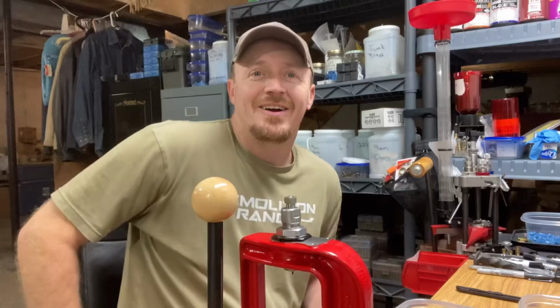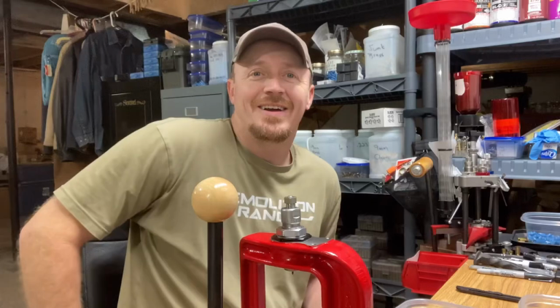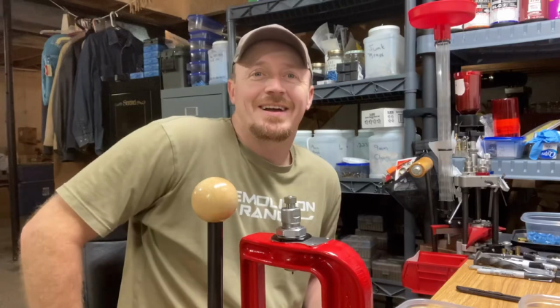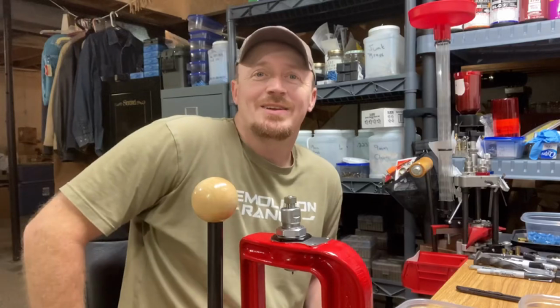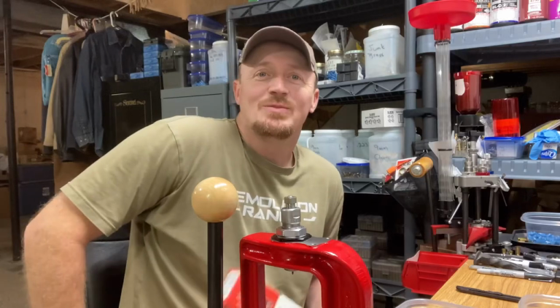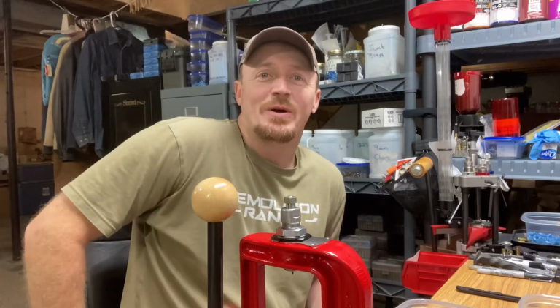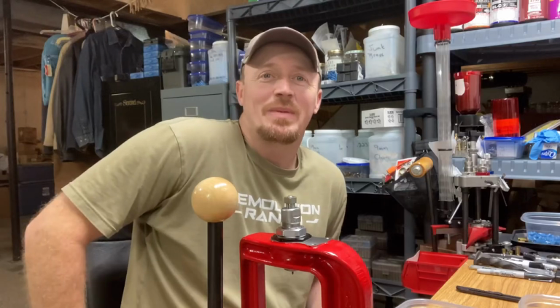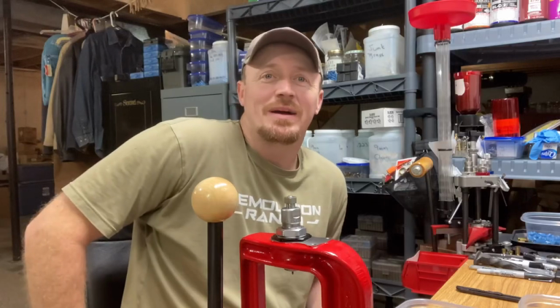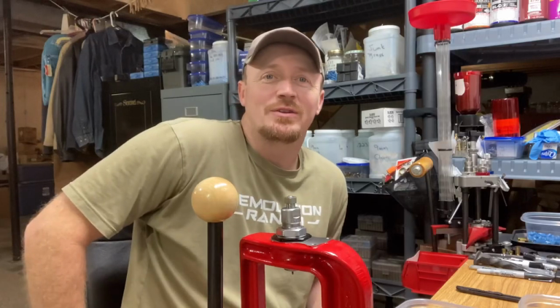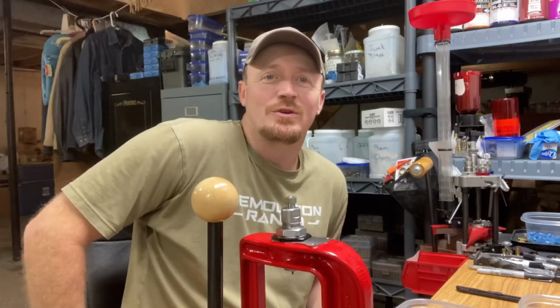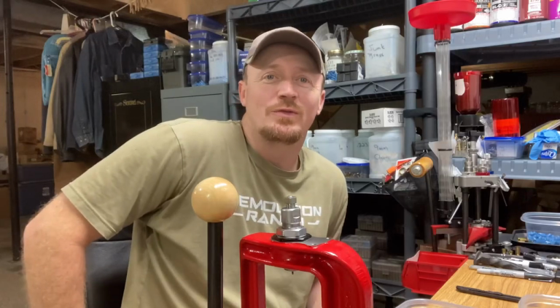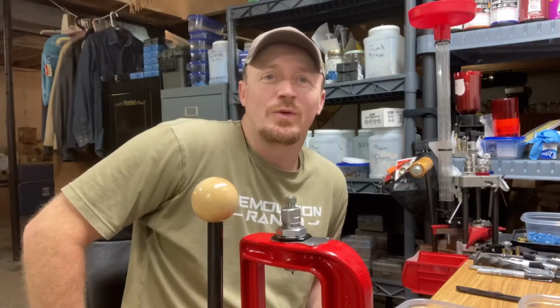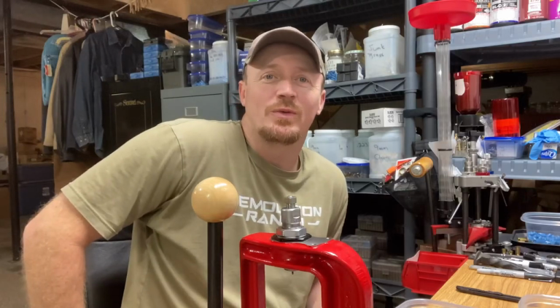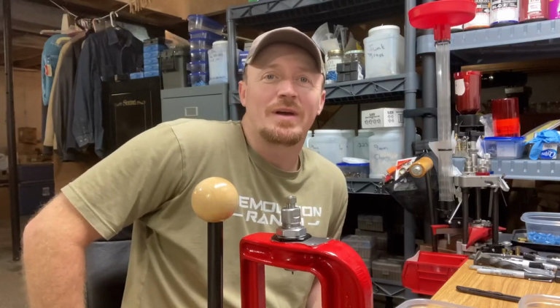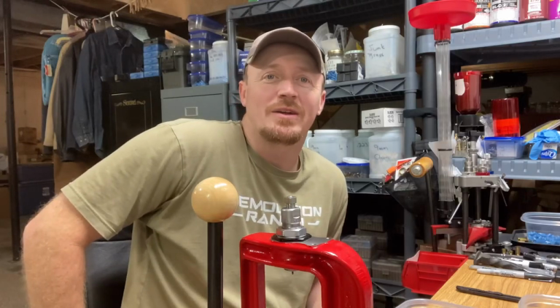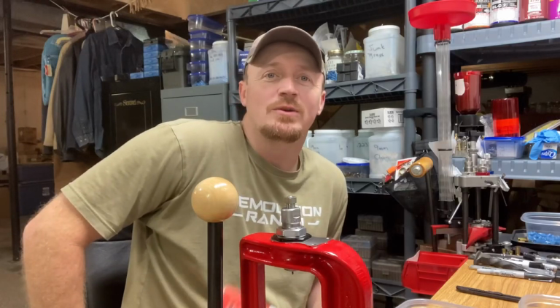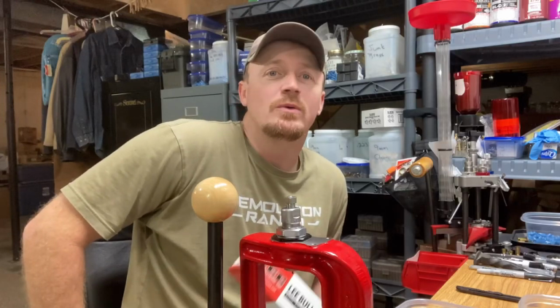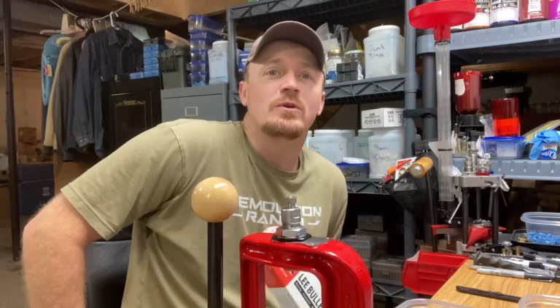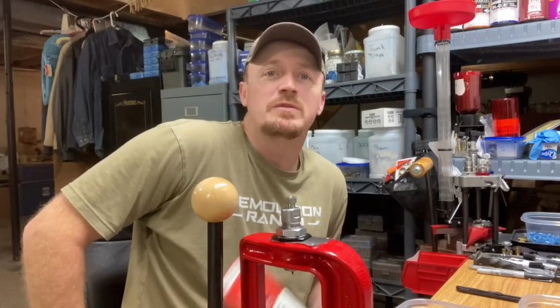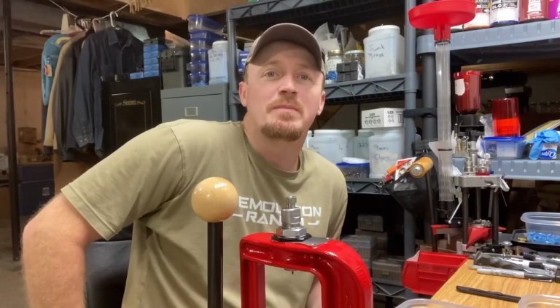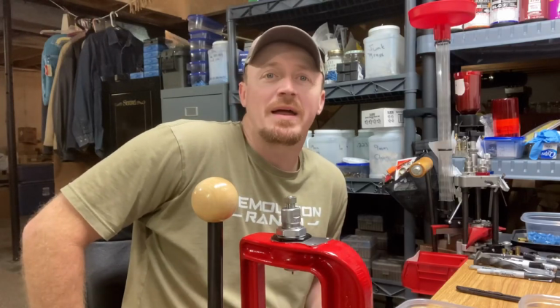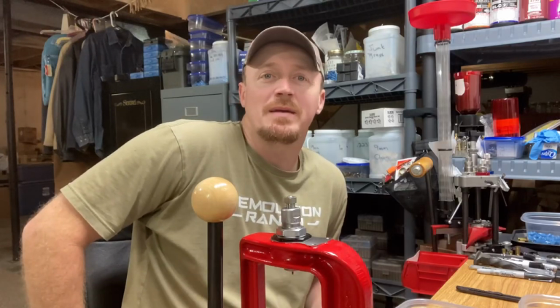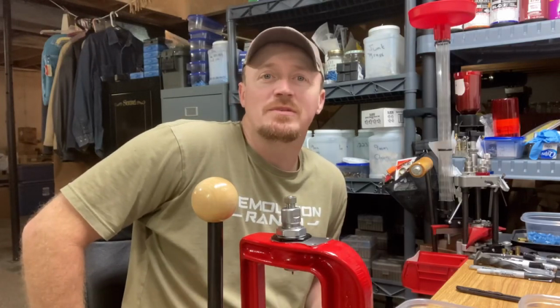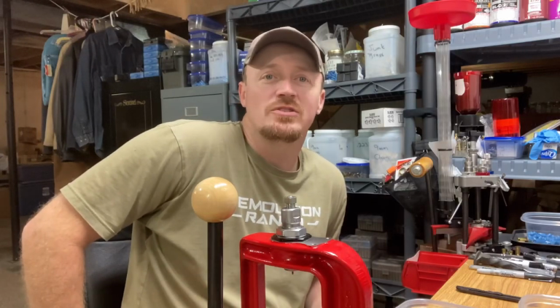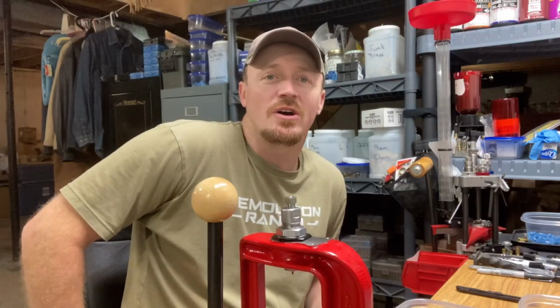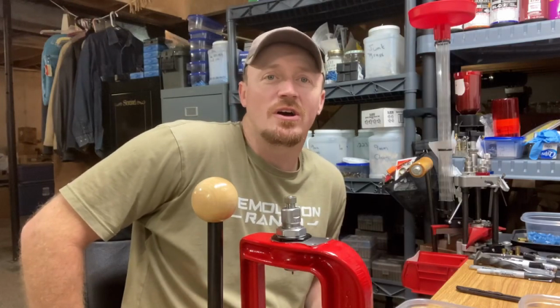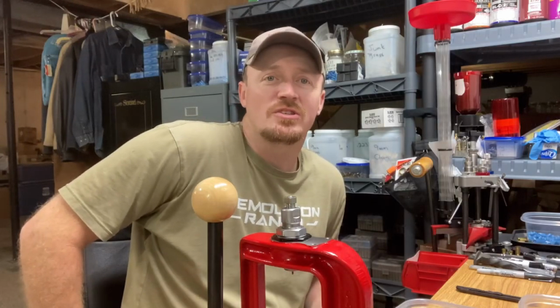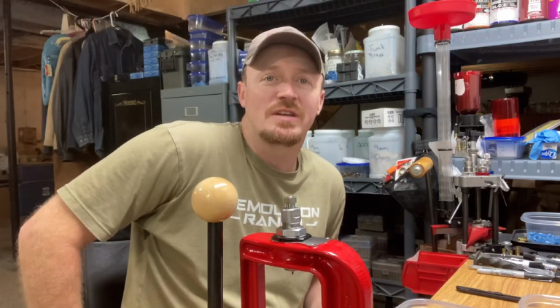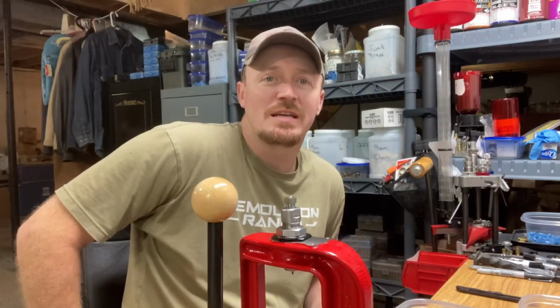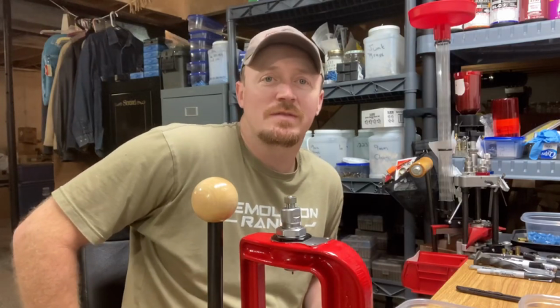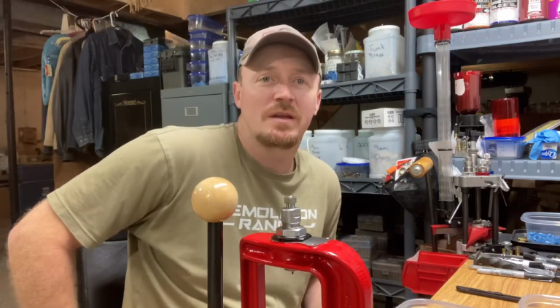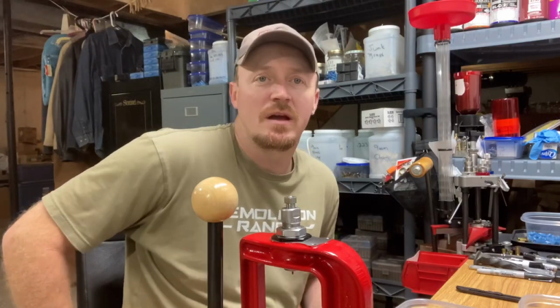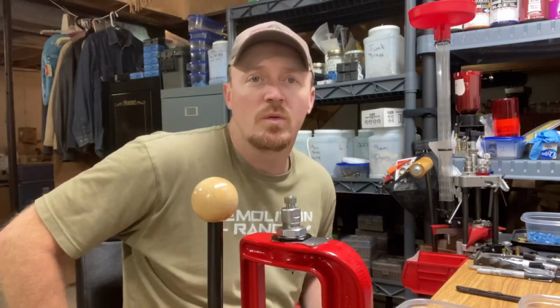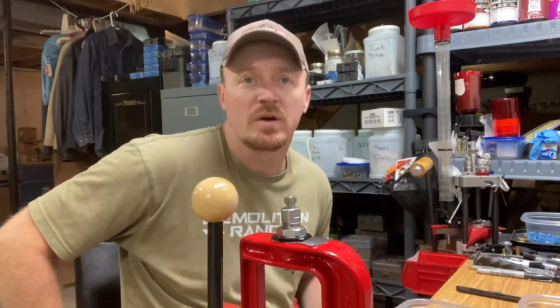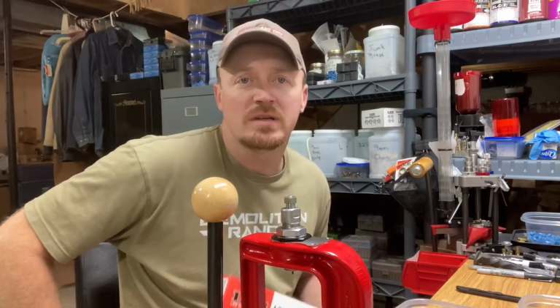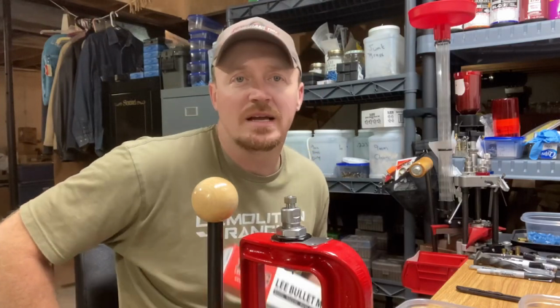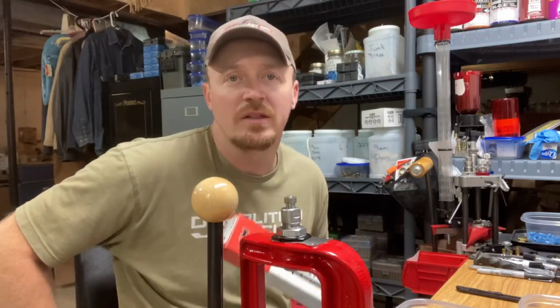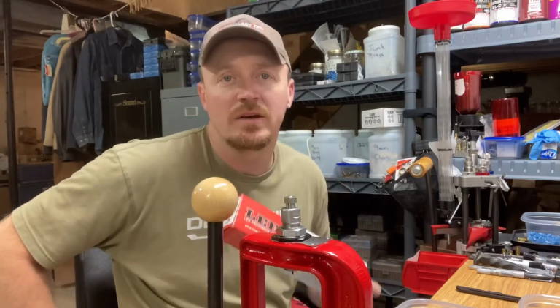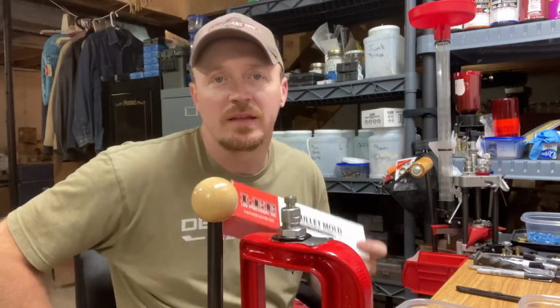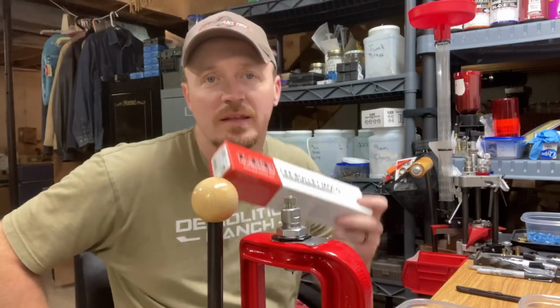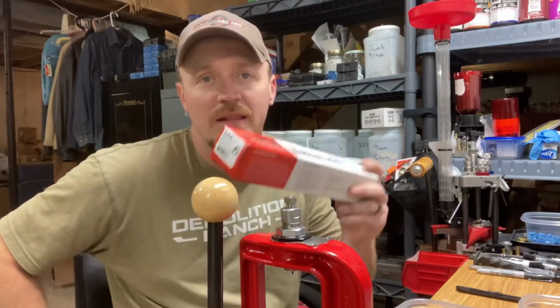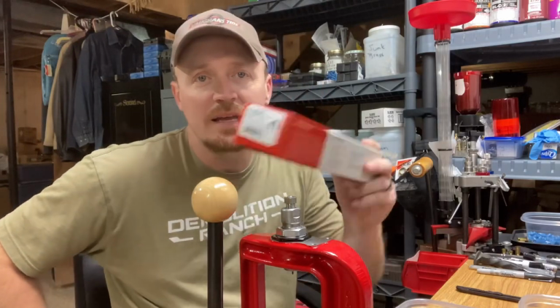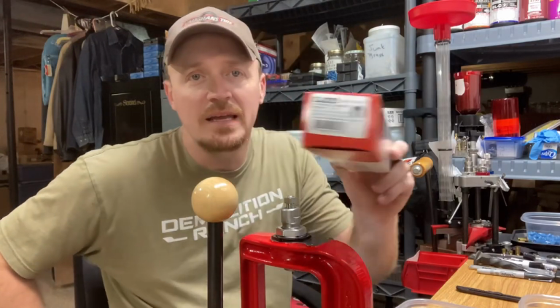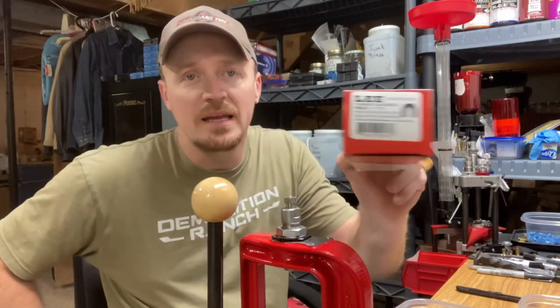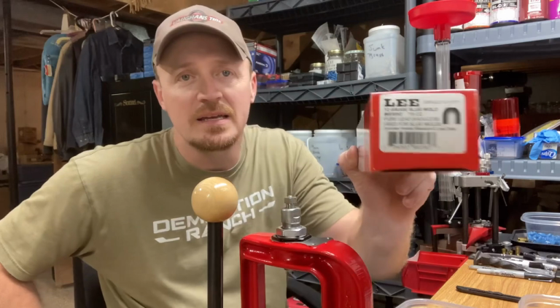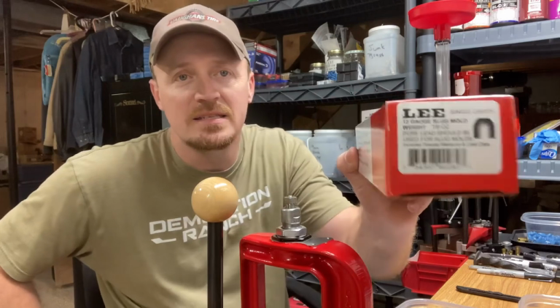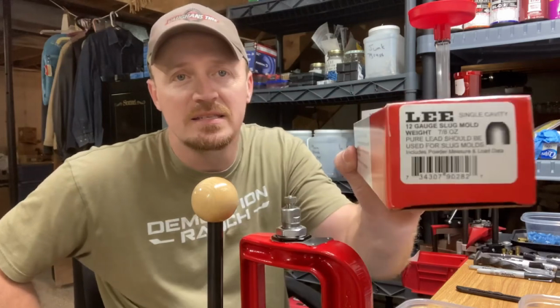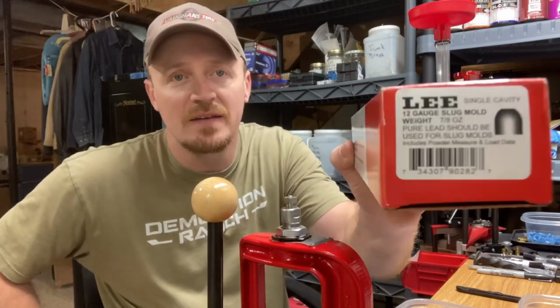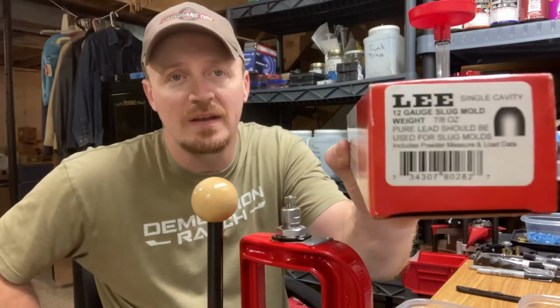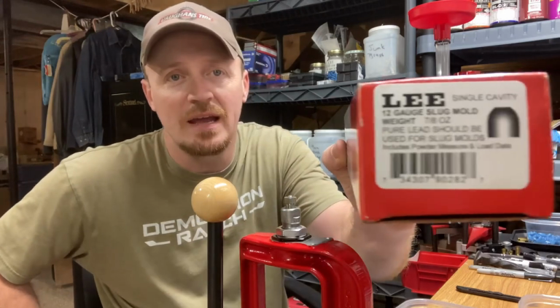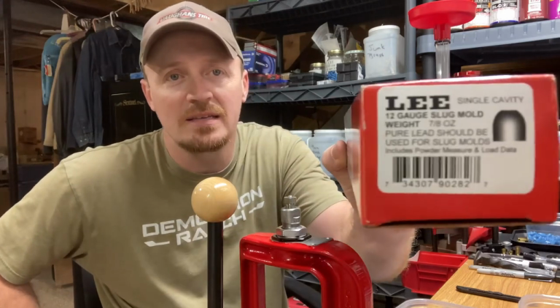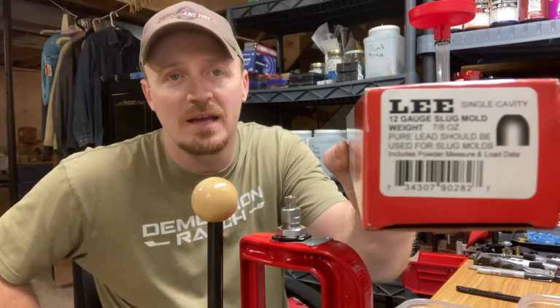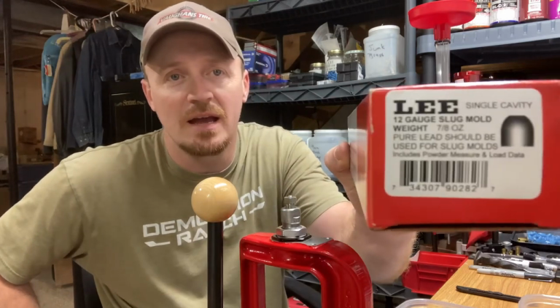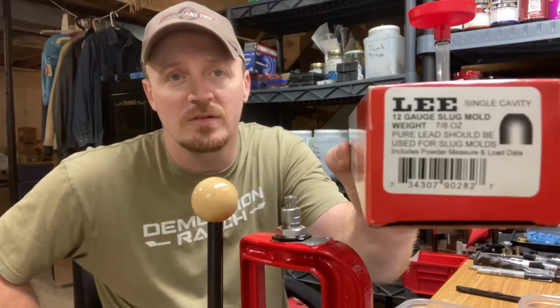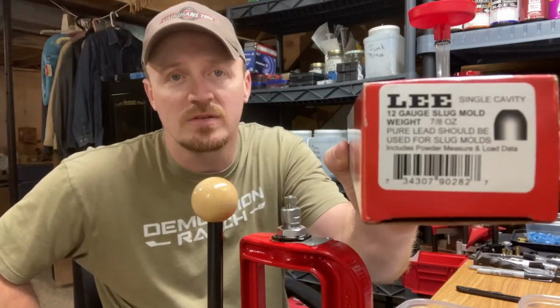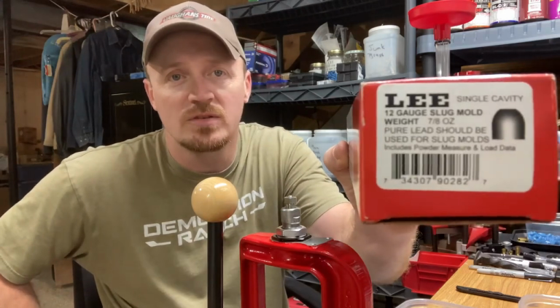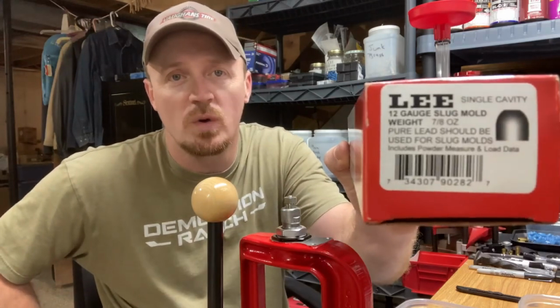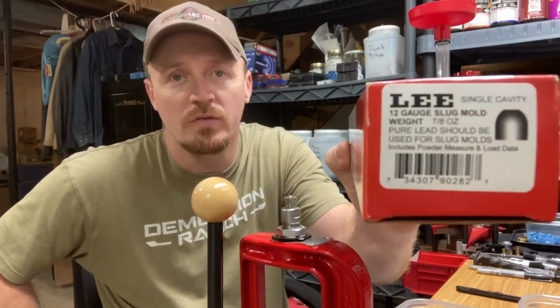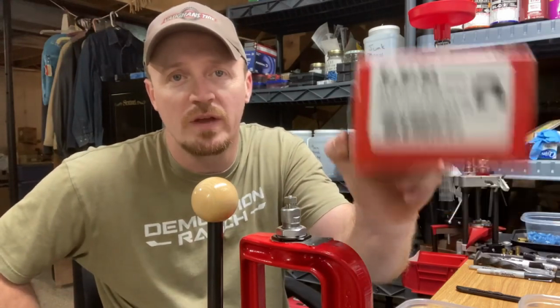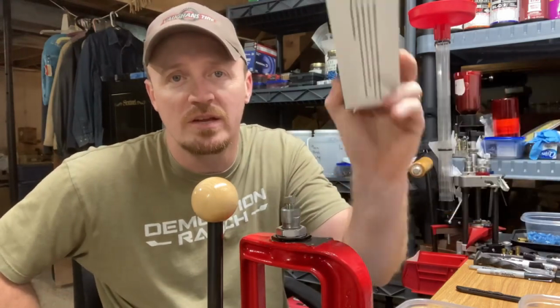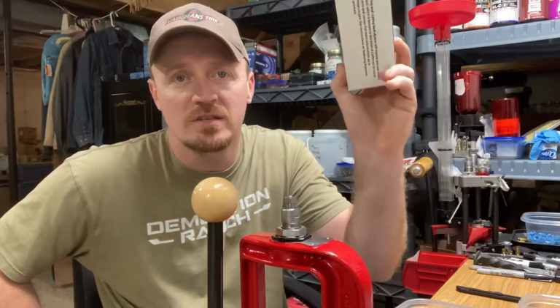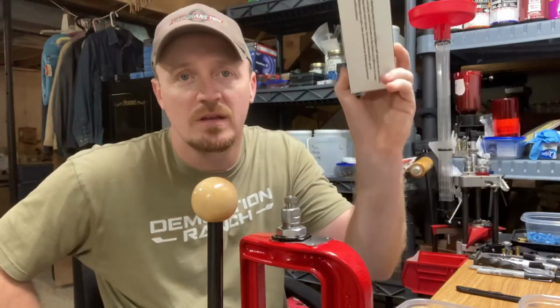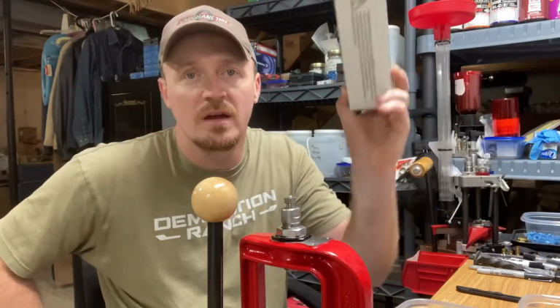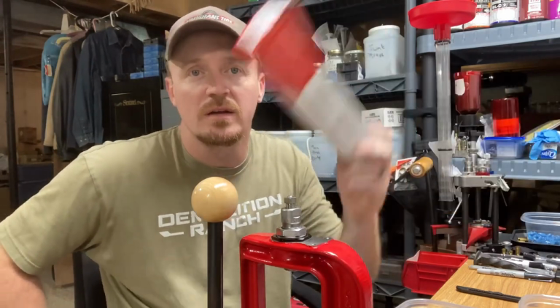All right guys, welcome back to 243 Outdoors. My name is Josh. Today's video we're going to take a look at the Lee 7/8 ounce 12 gauge slug.